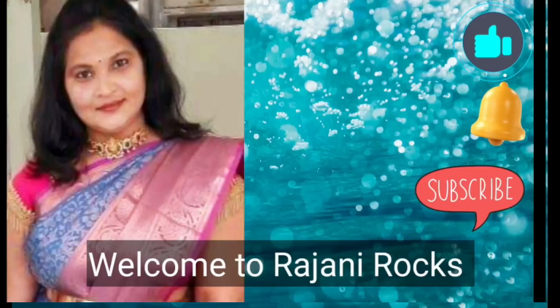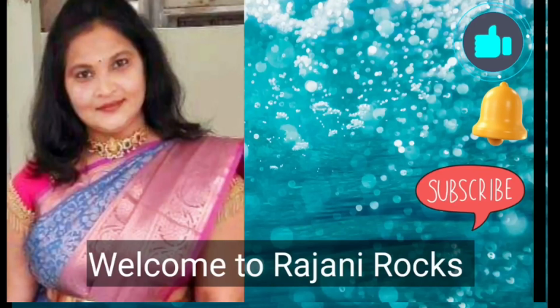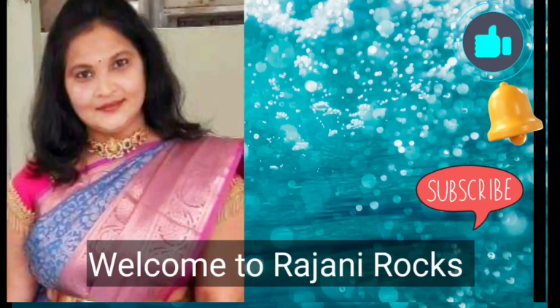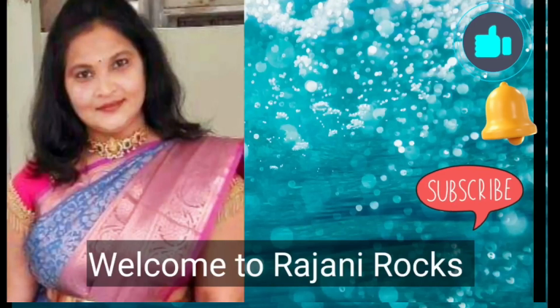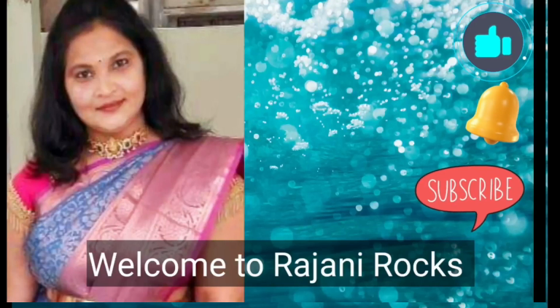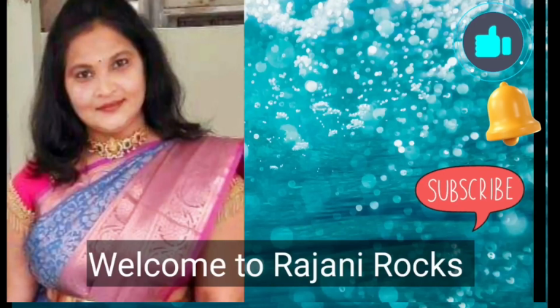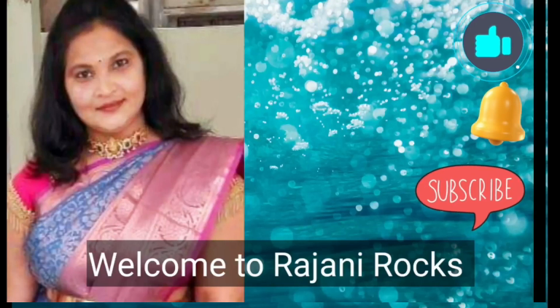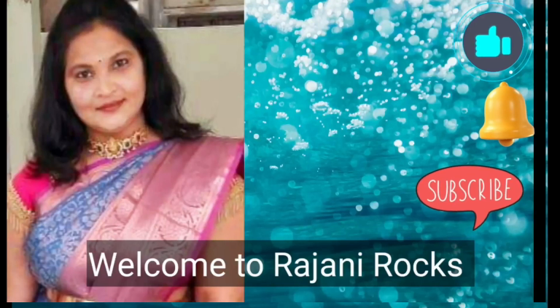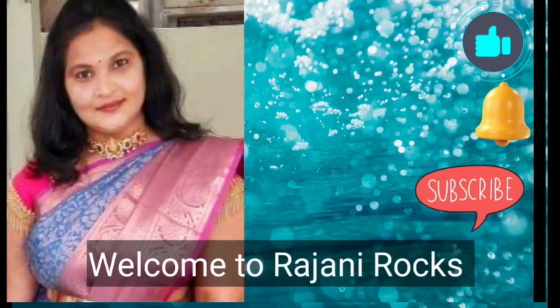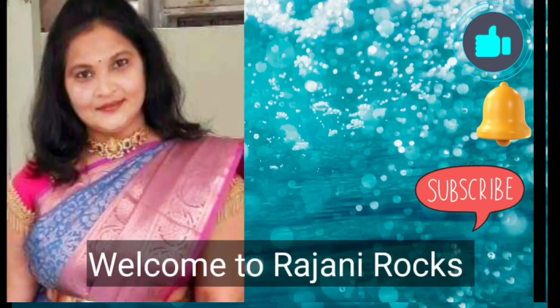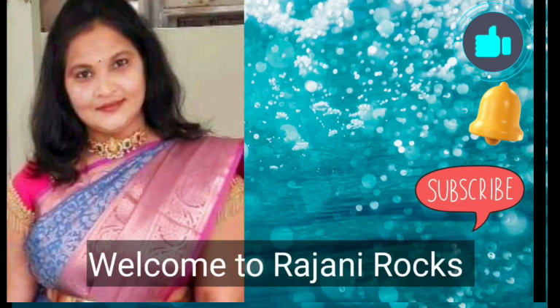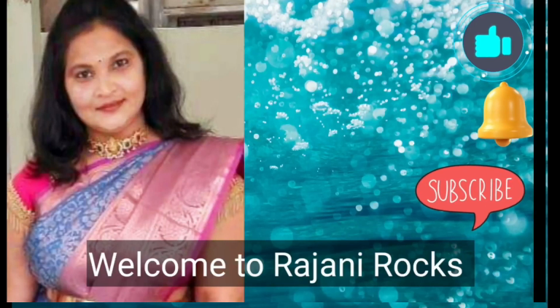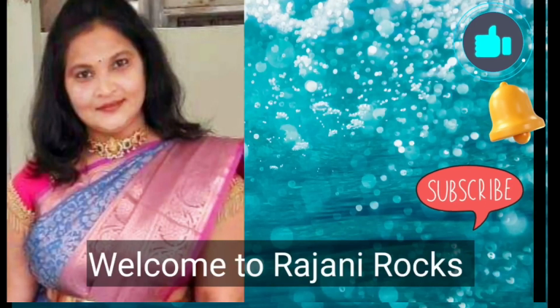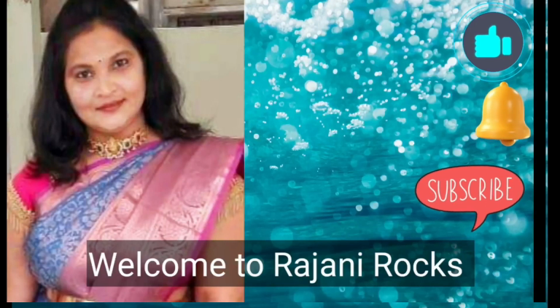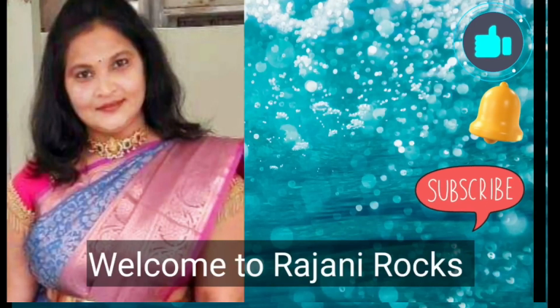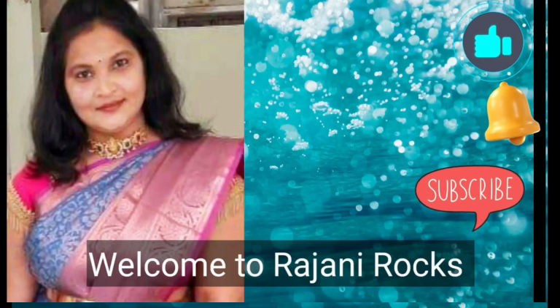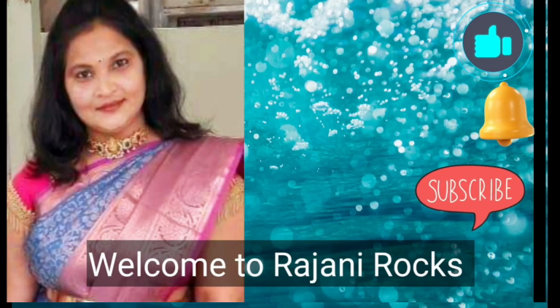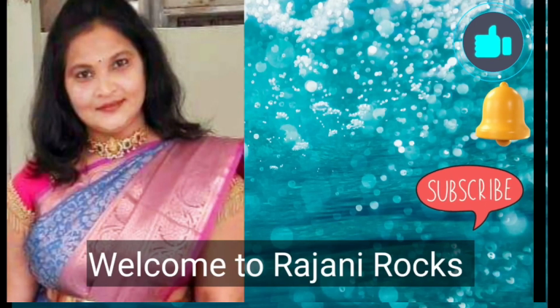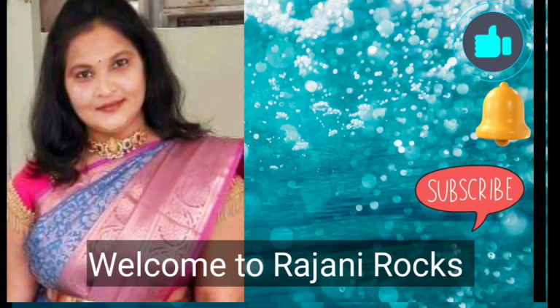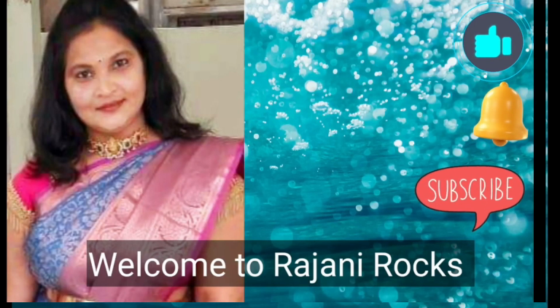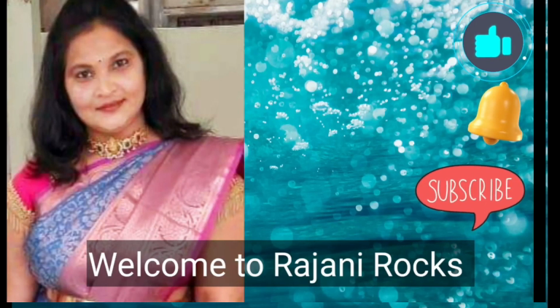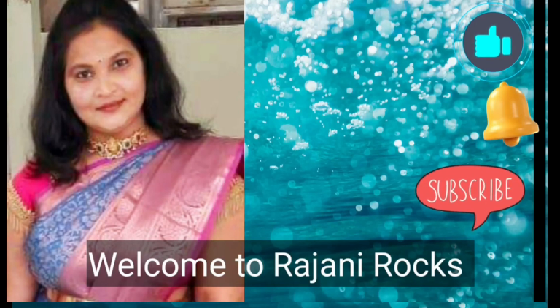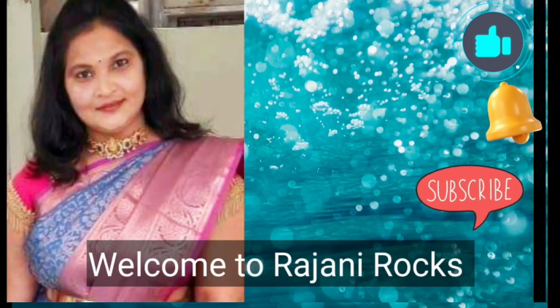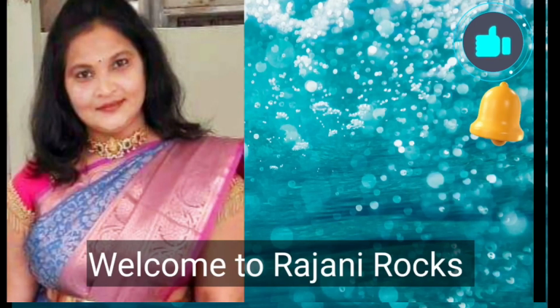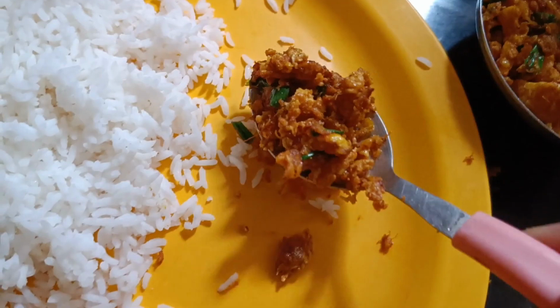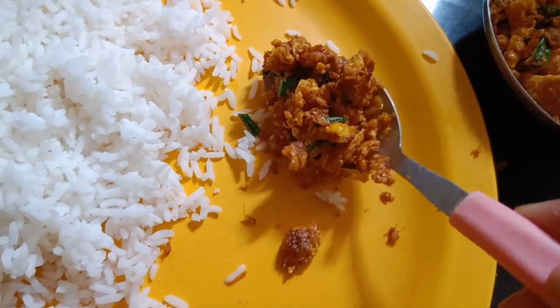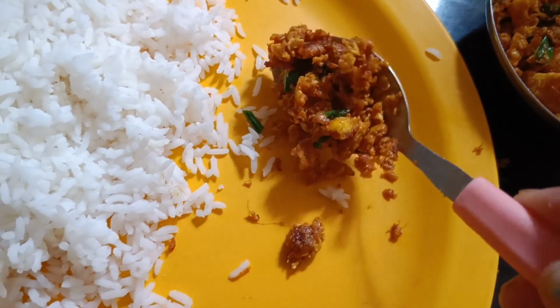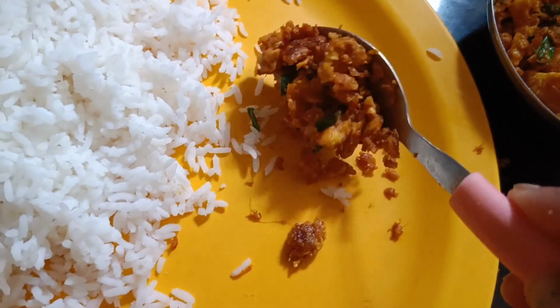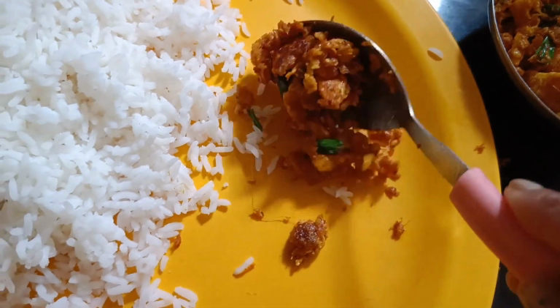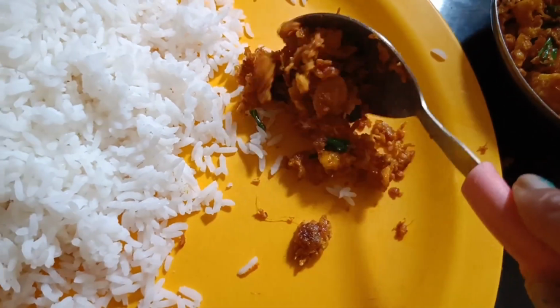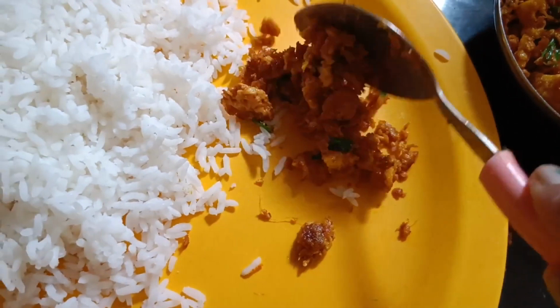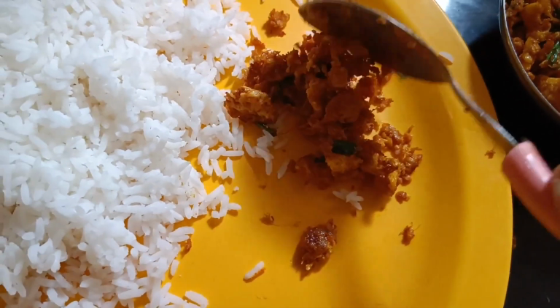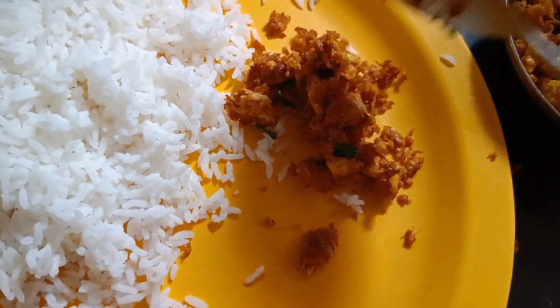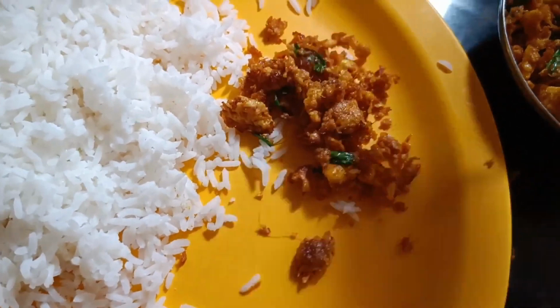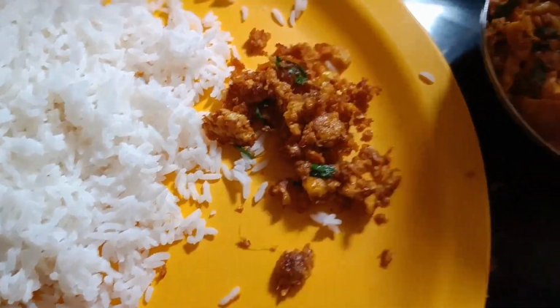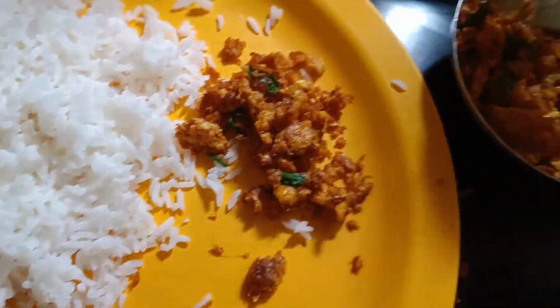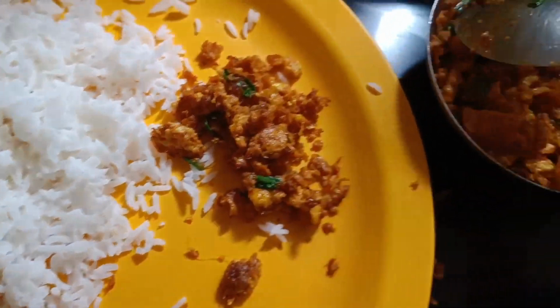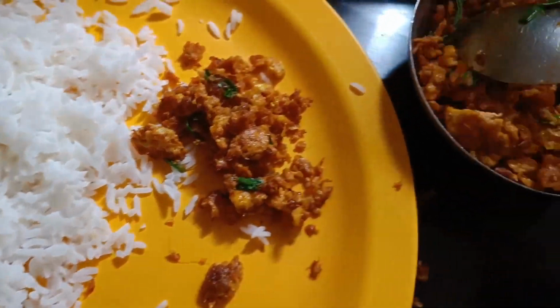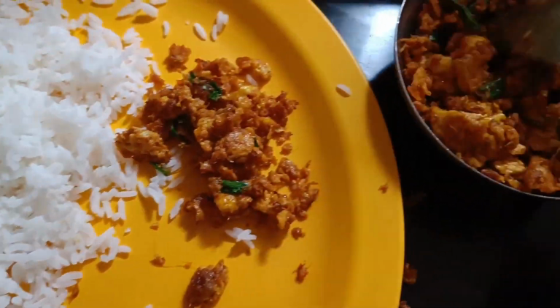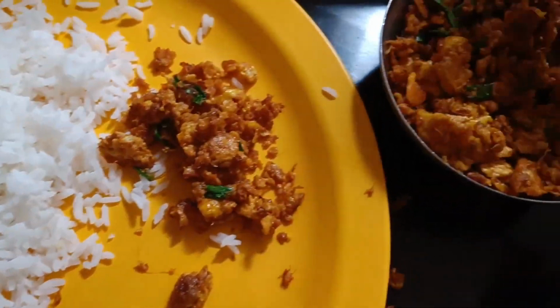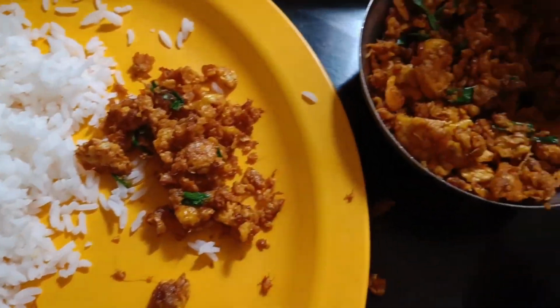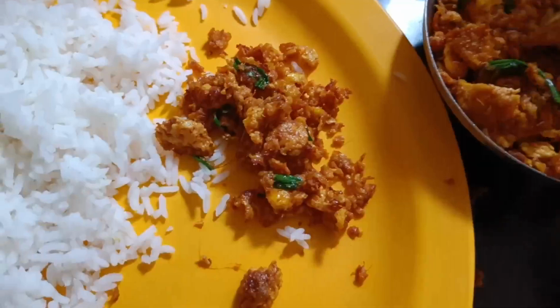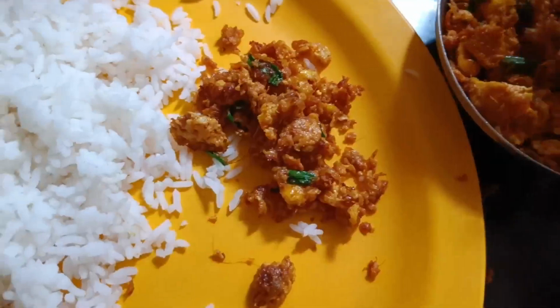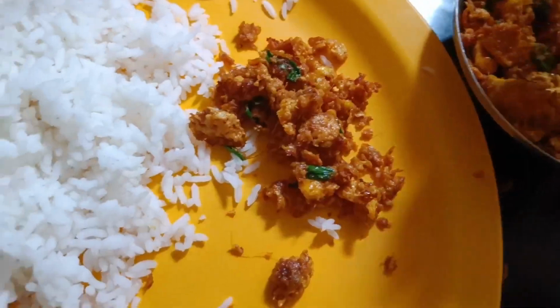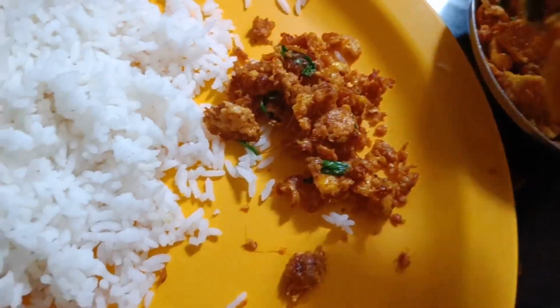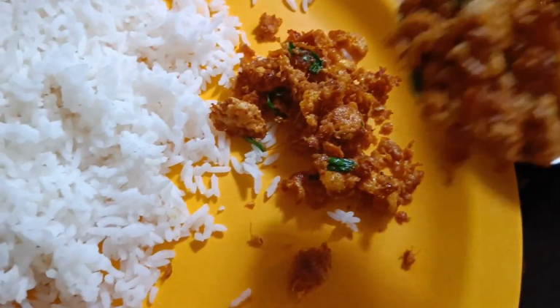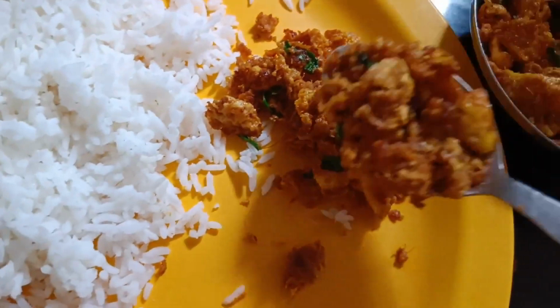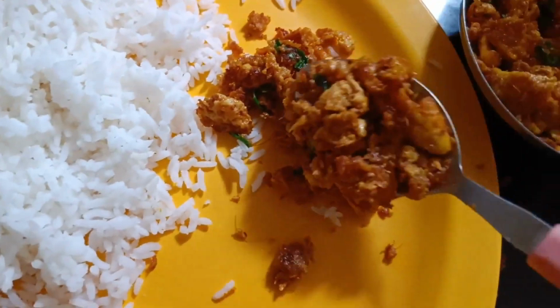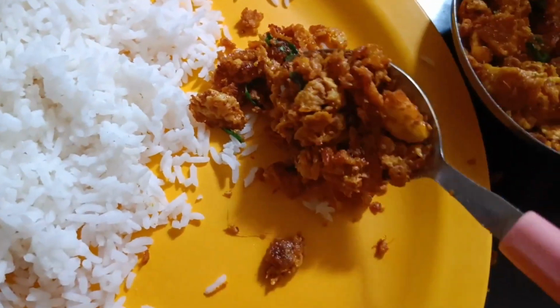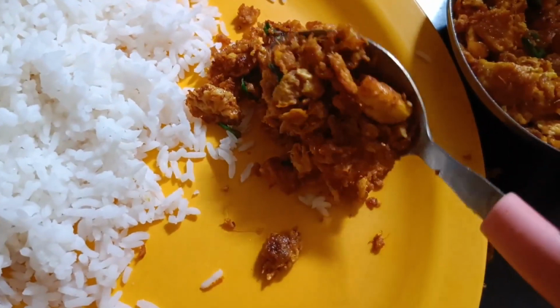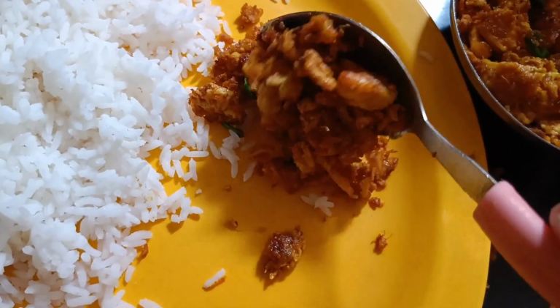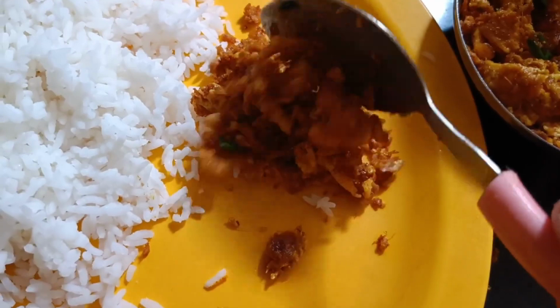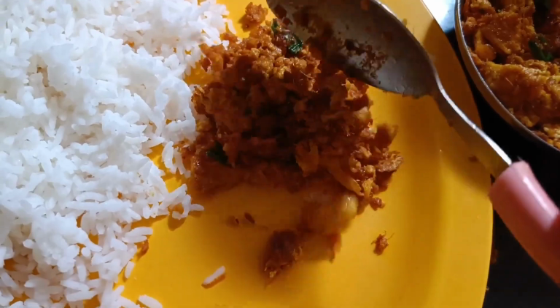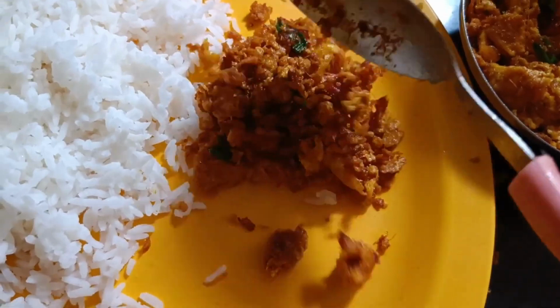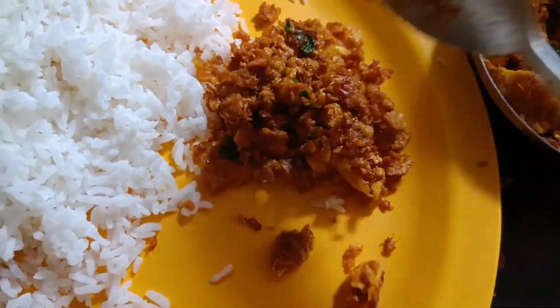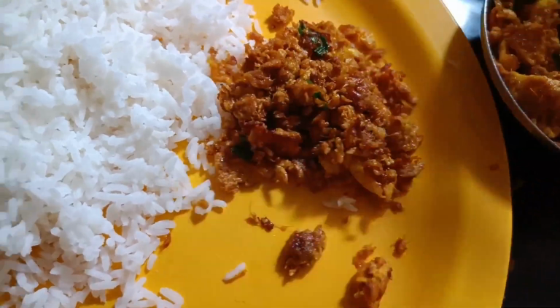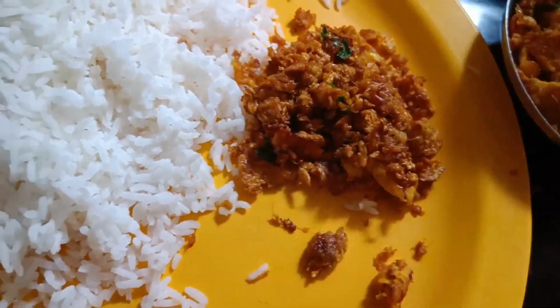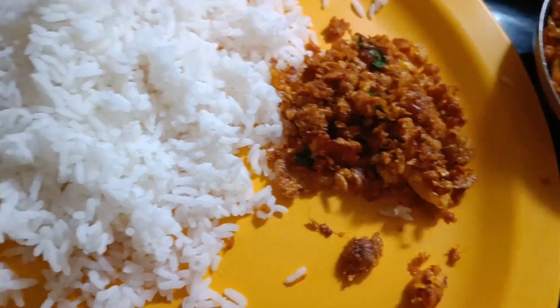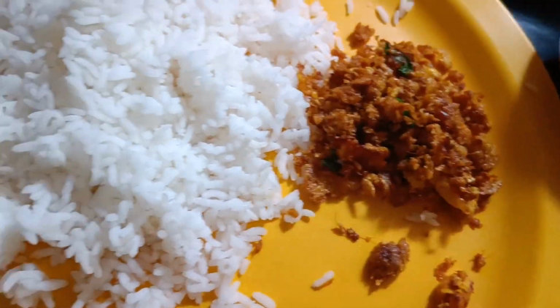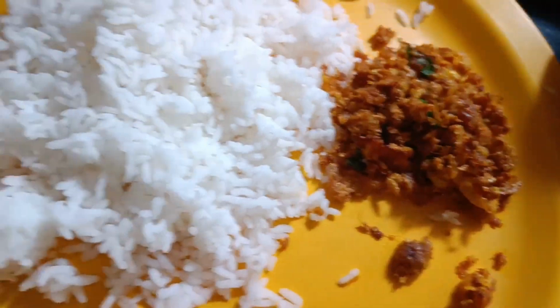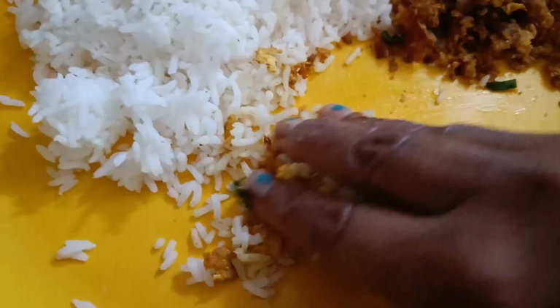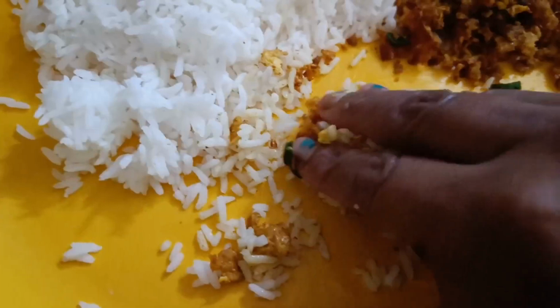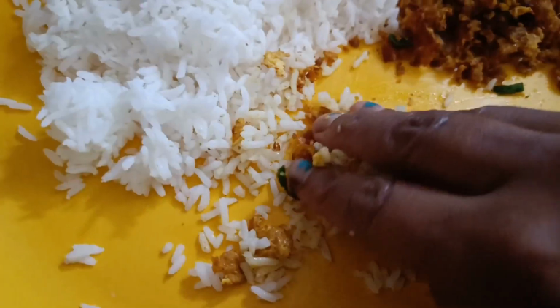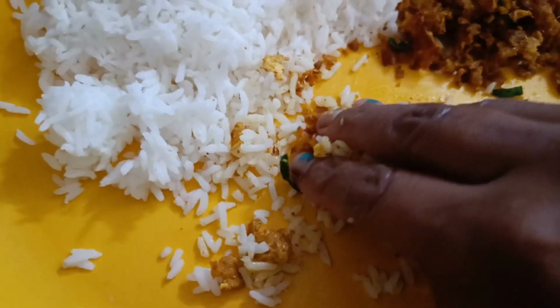Hi guys, welcome back to our channel DRAJJINROCKS. Today we are going to mix a very quick recipe for ginger and egg combination.